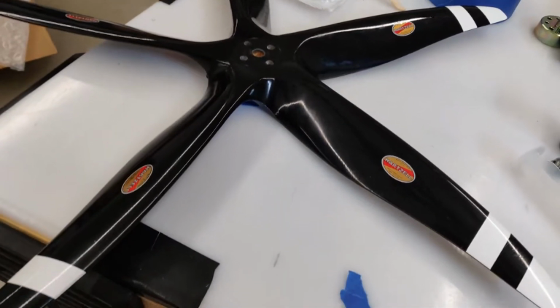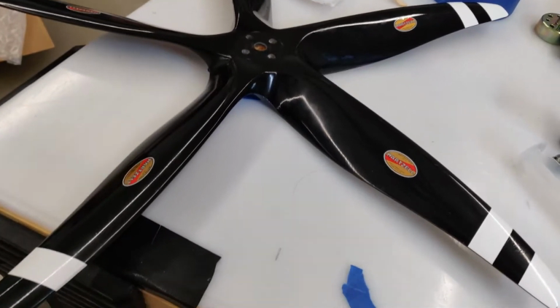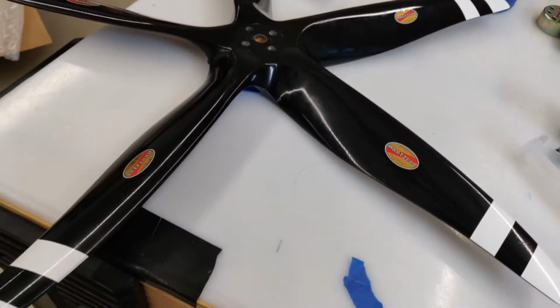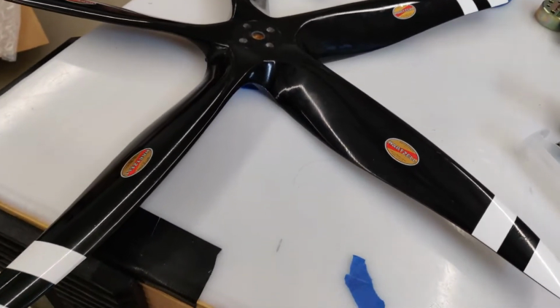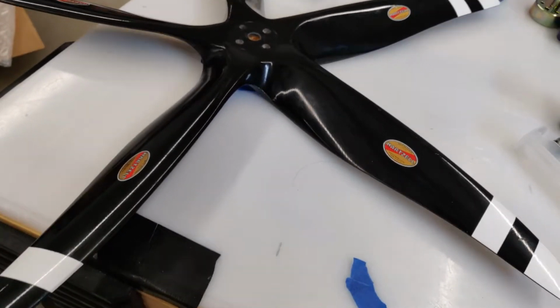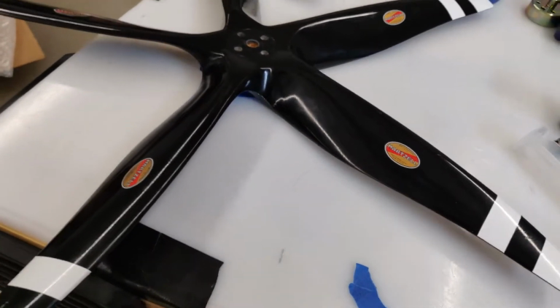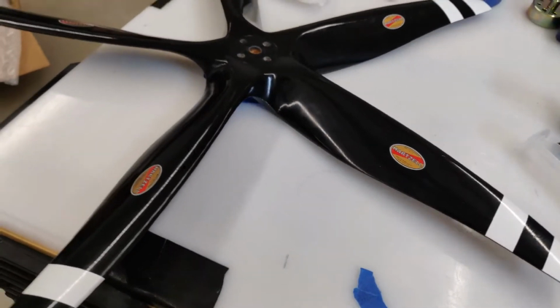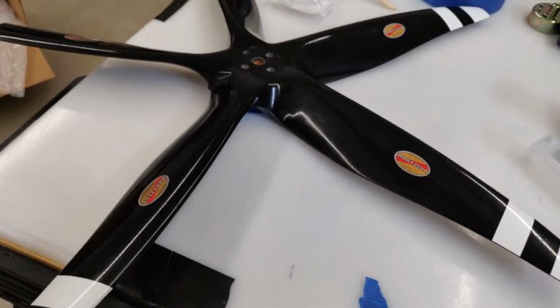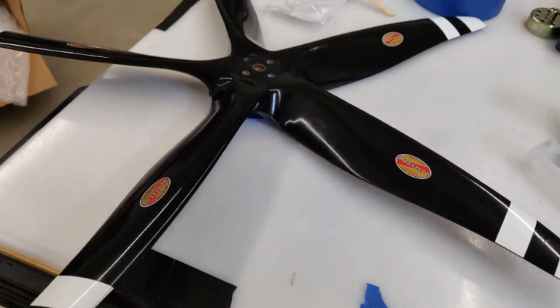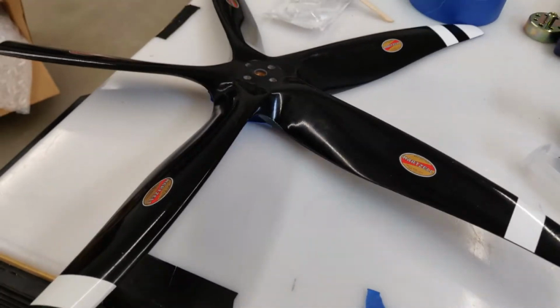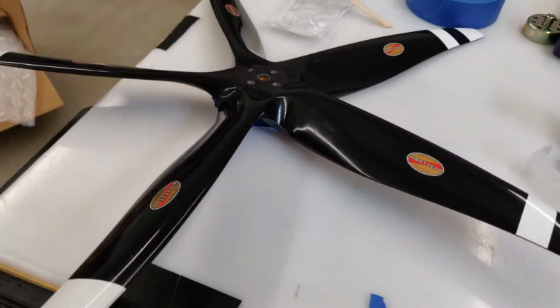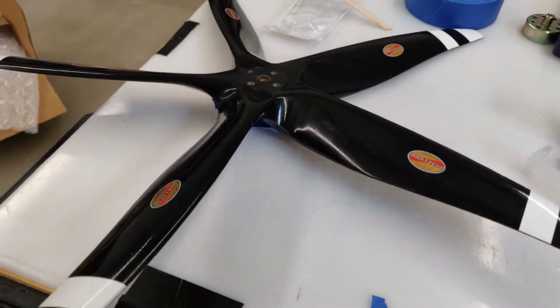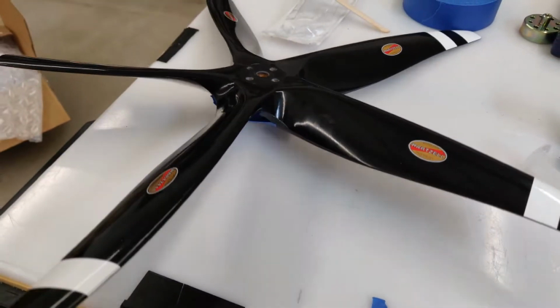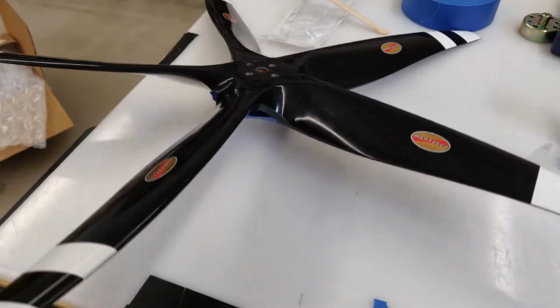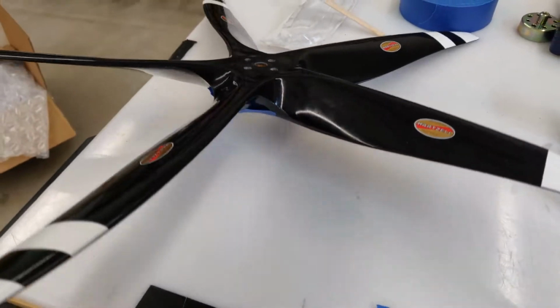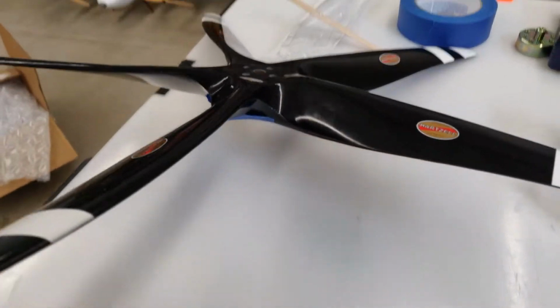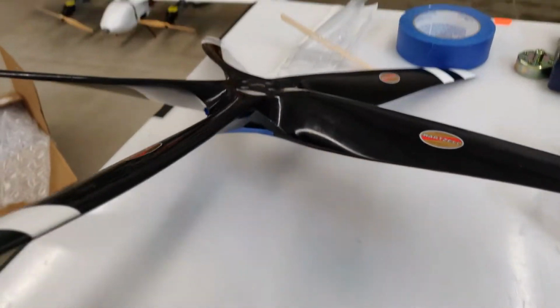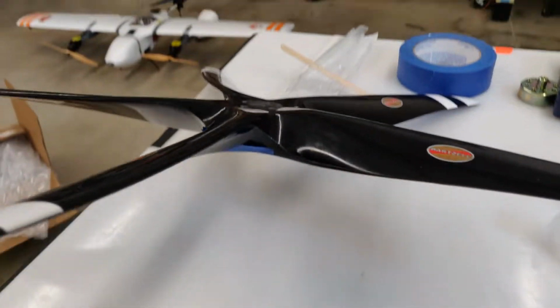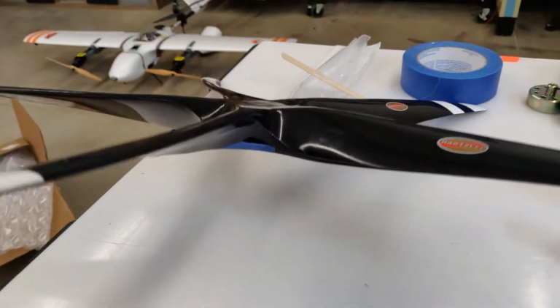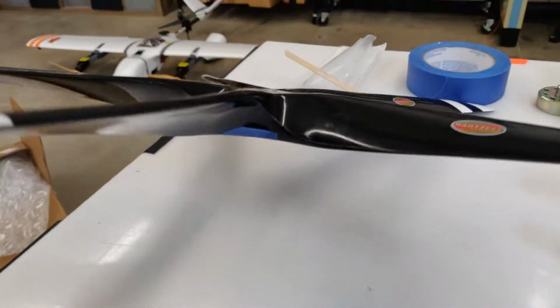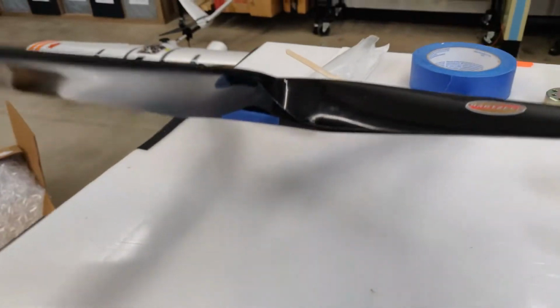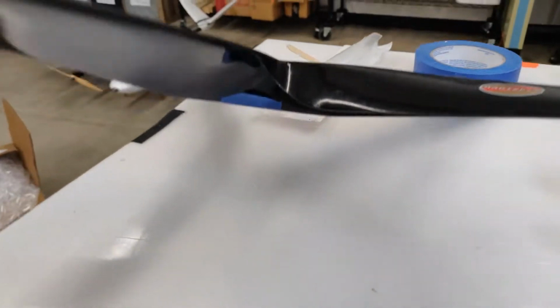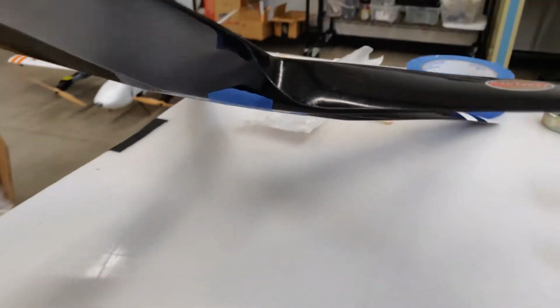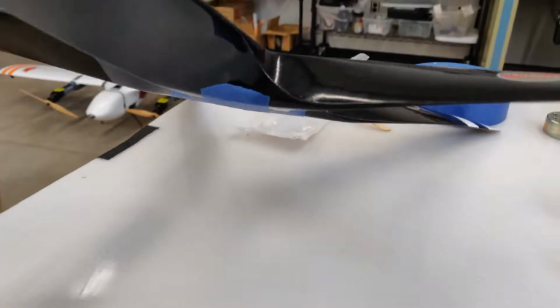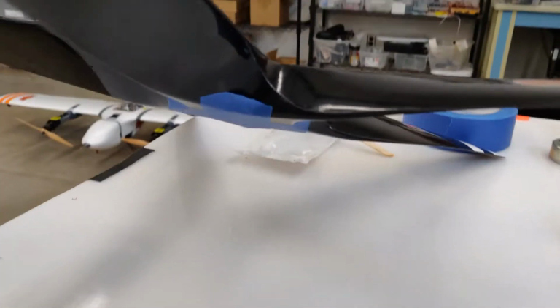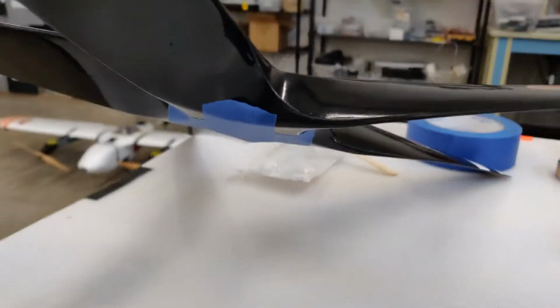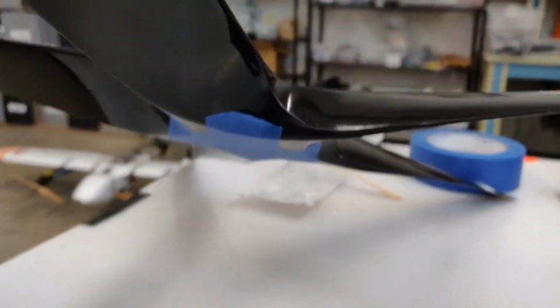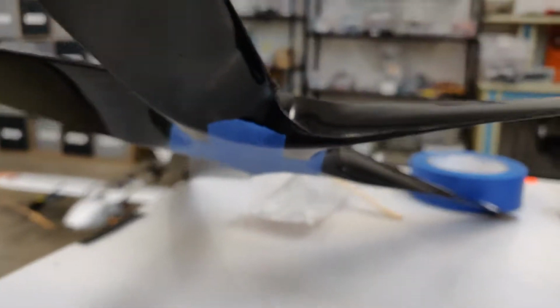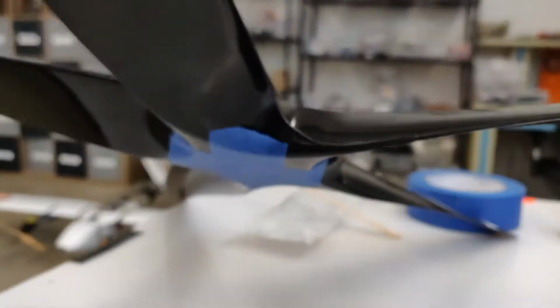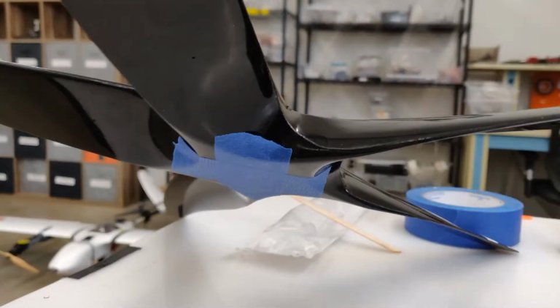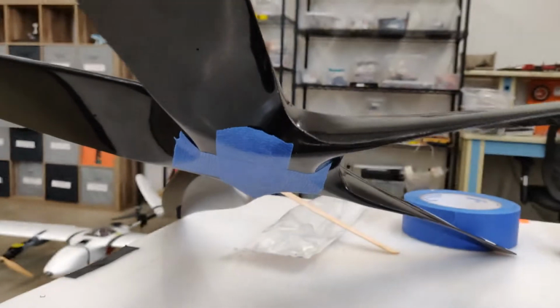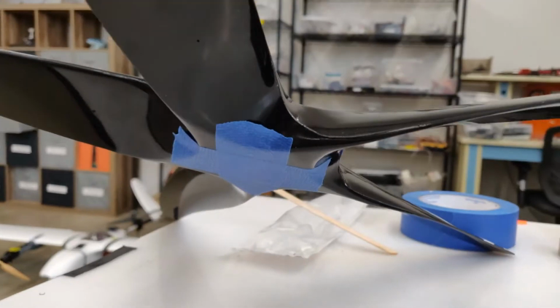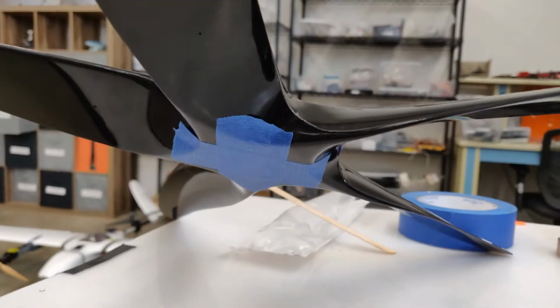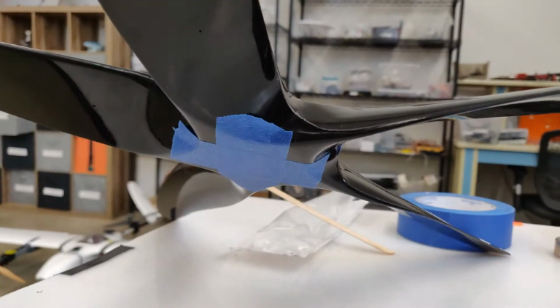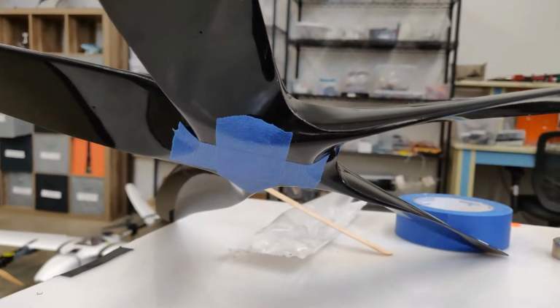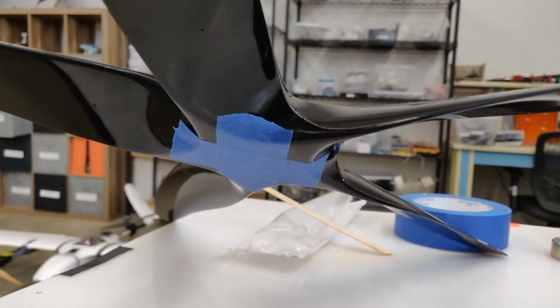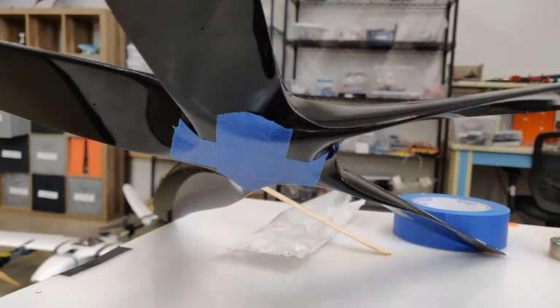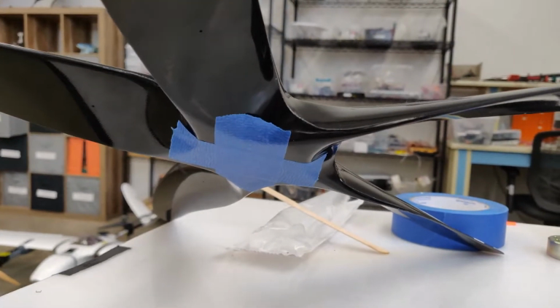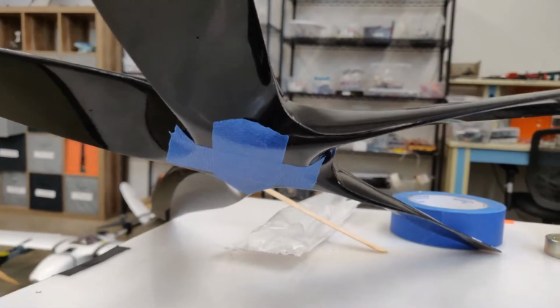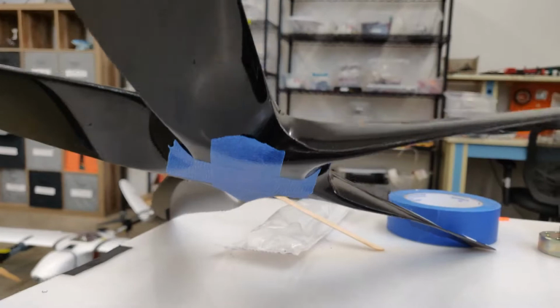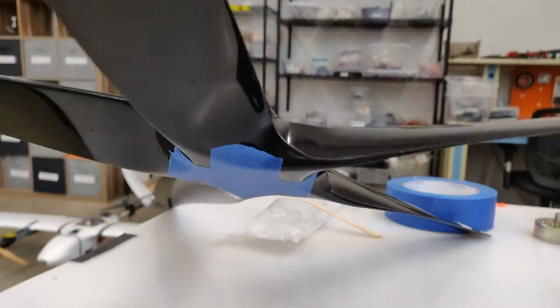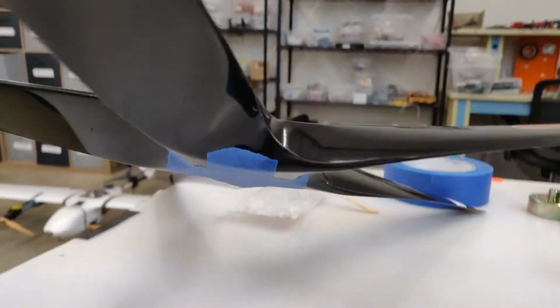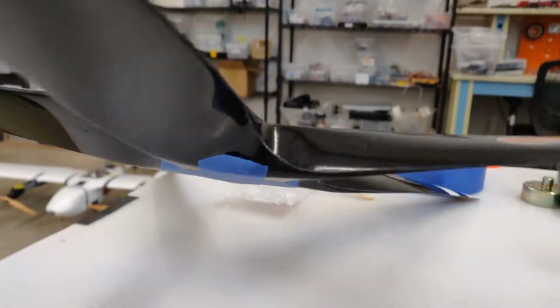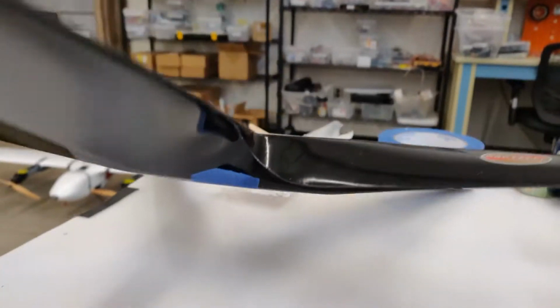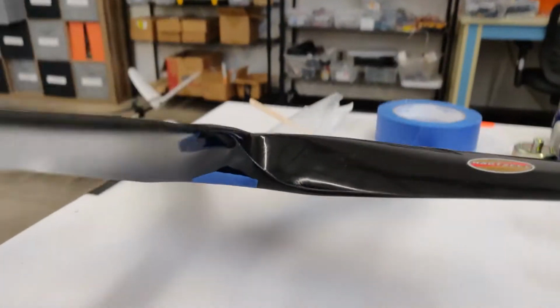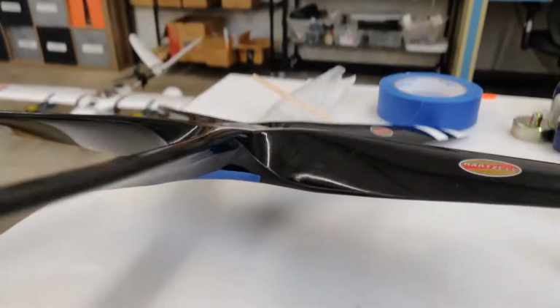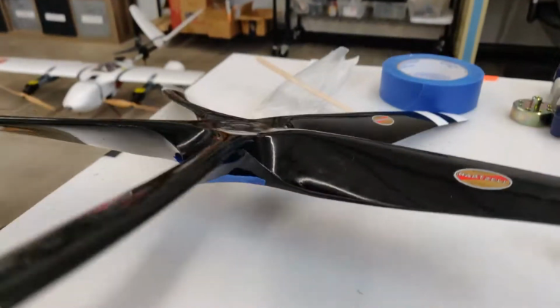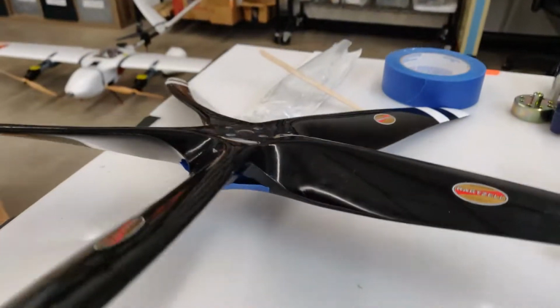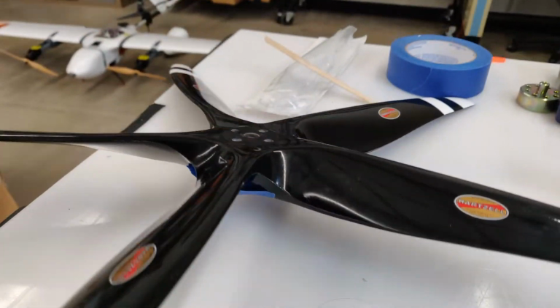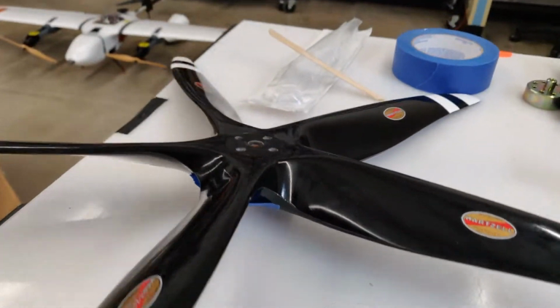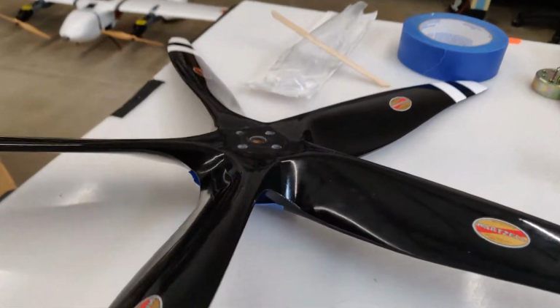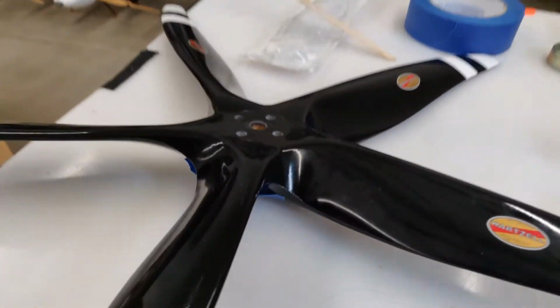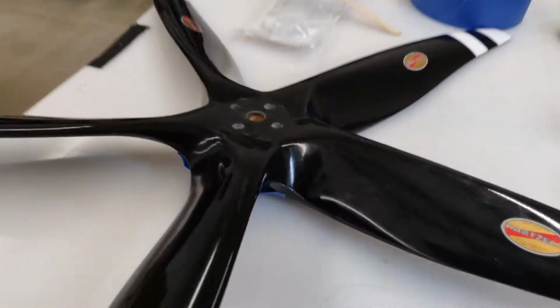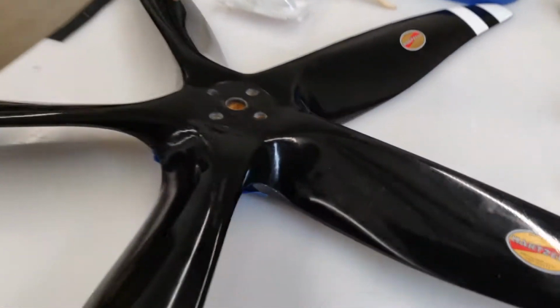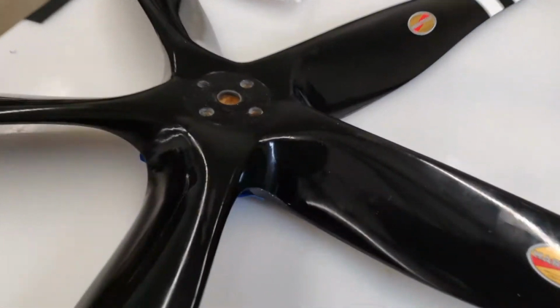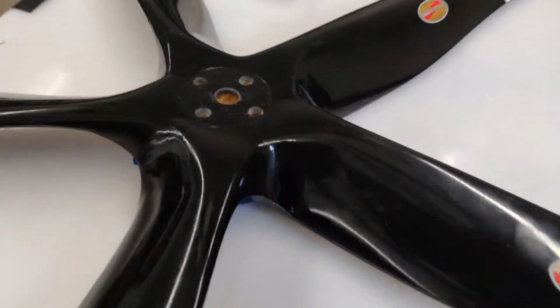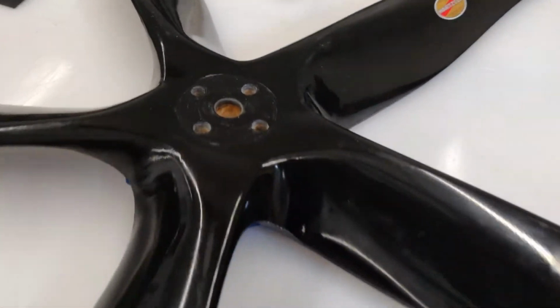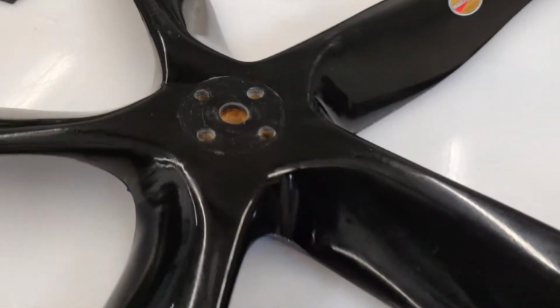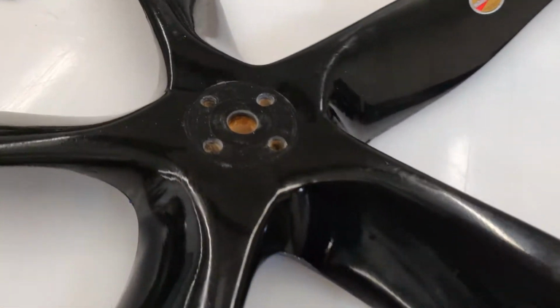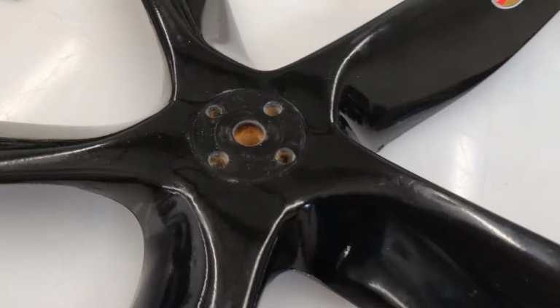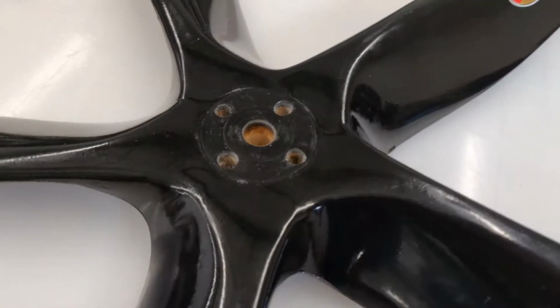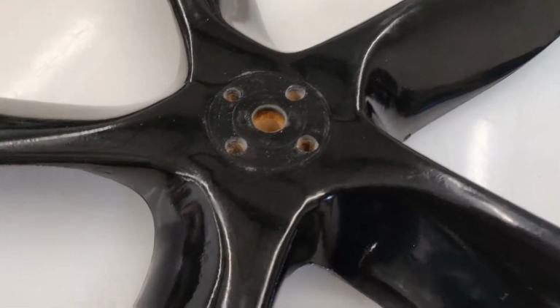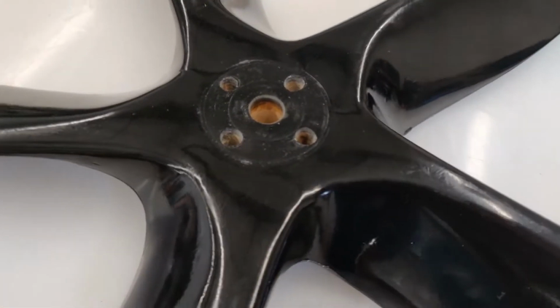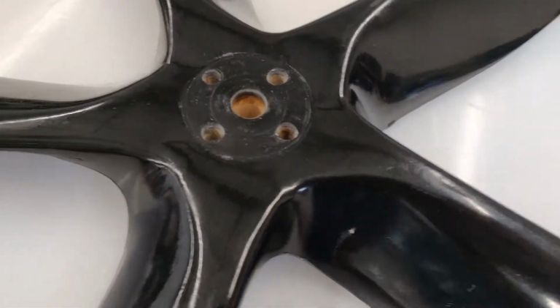Here's our Hartzell 5-bladed composite propeller that was made unusable when someone tried drilling out the hub by hand without a drill guide.